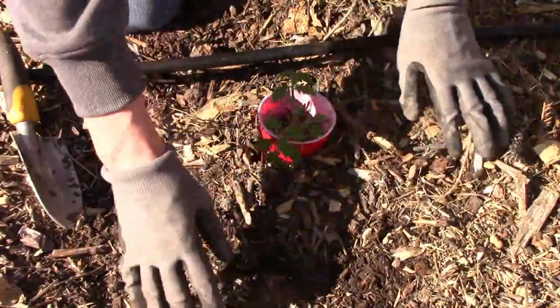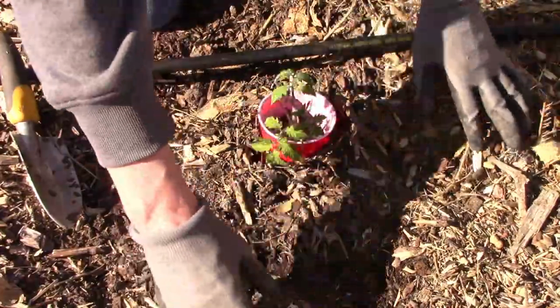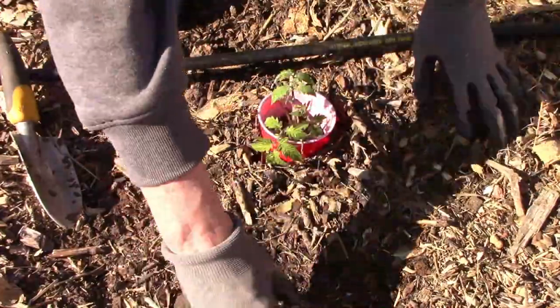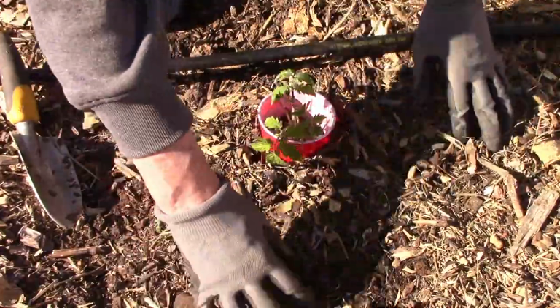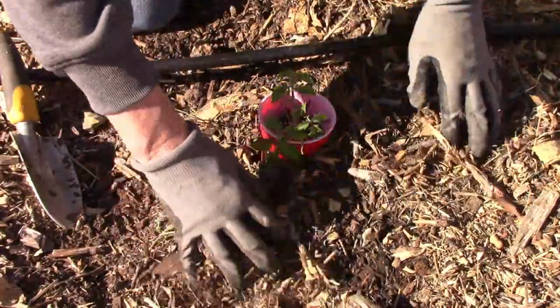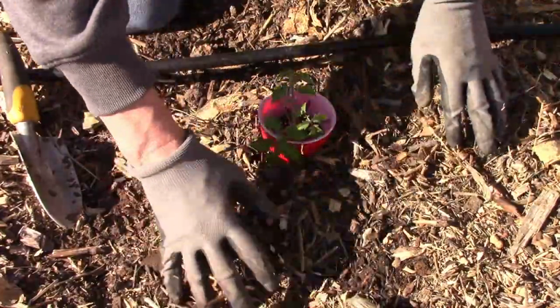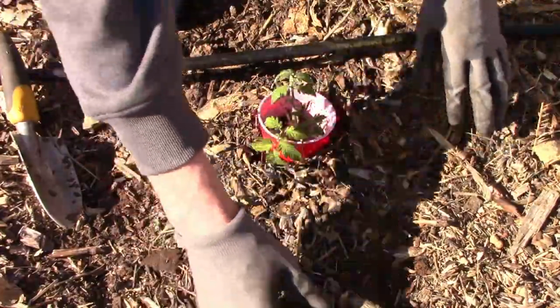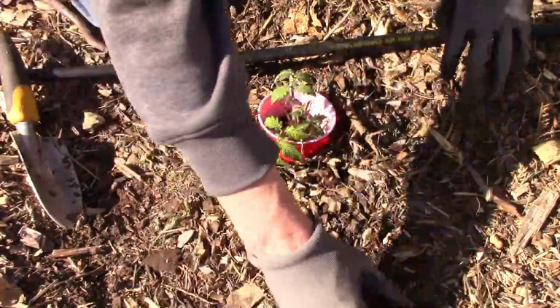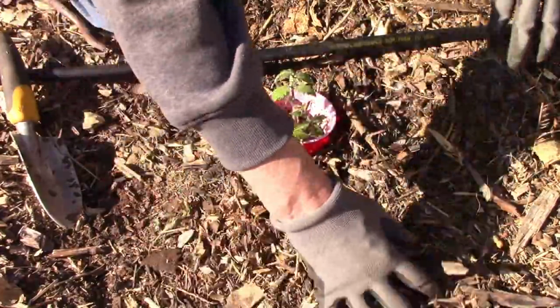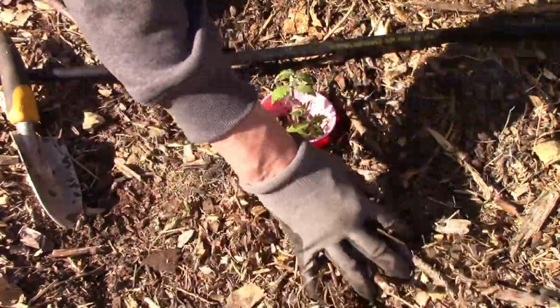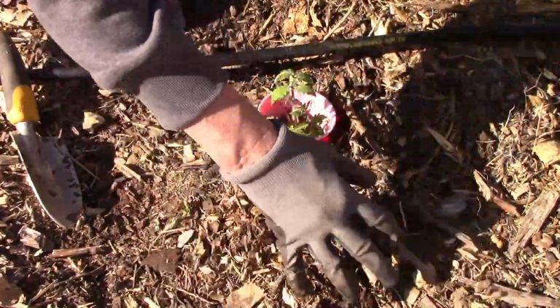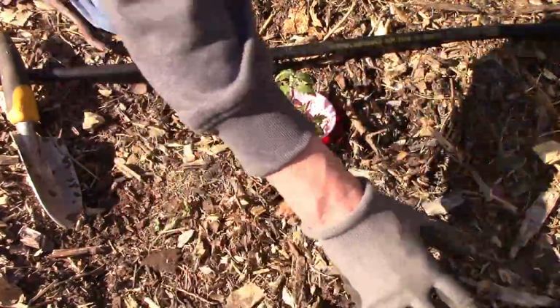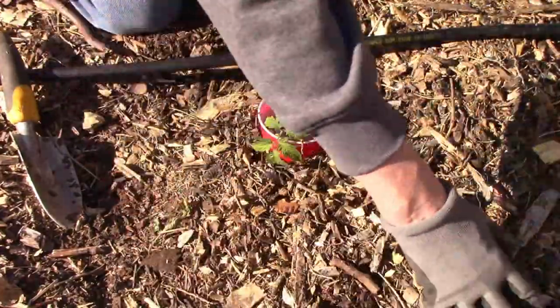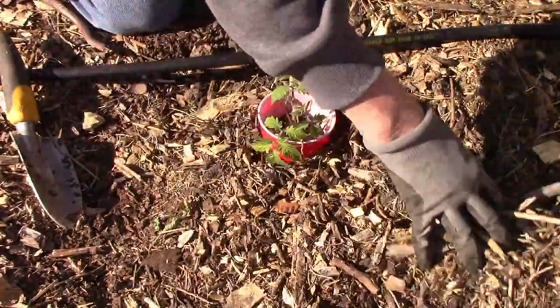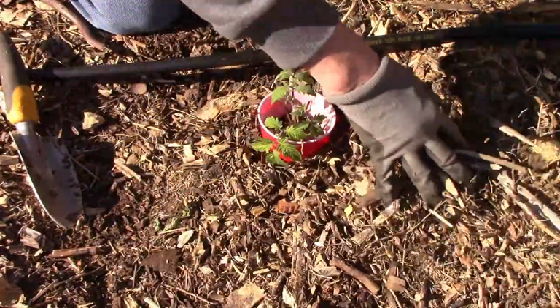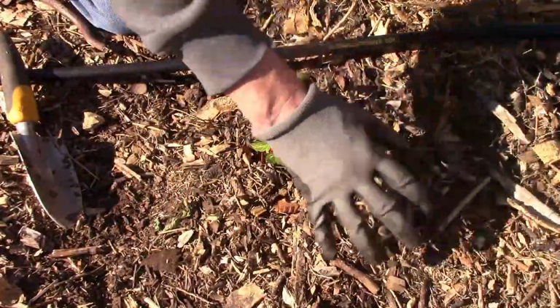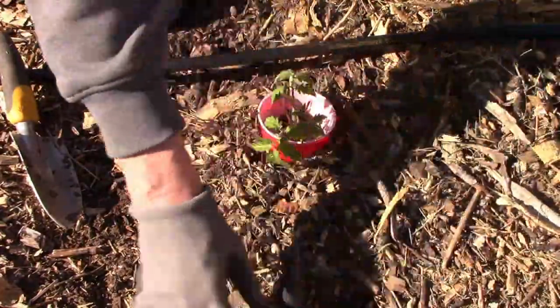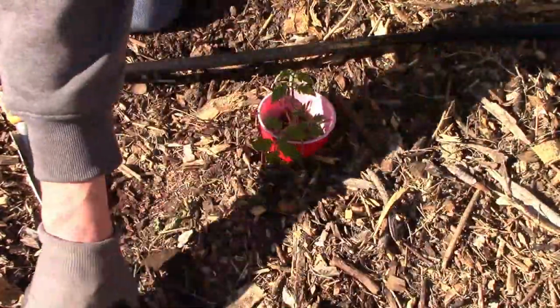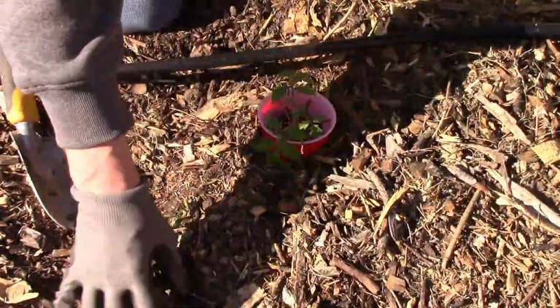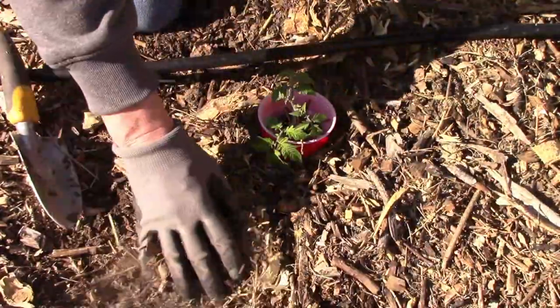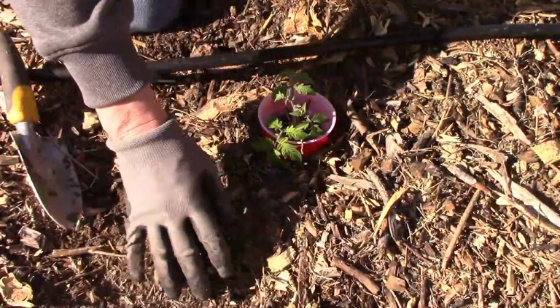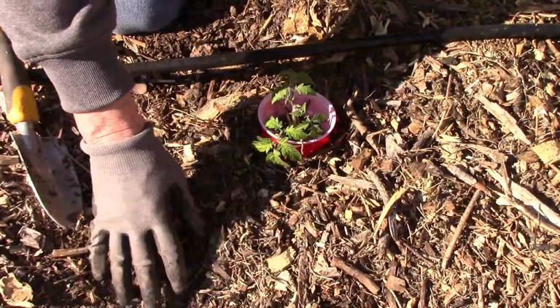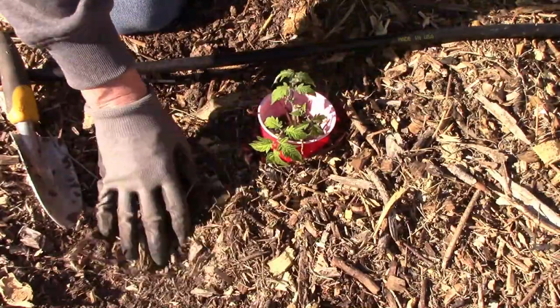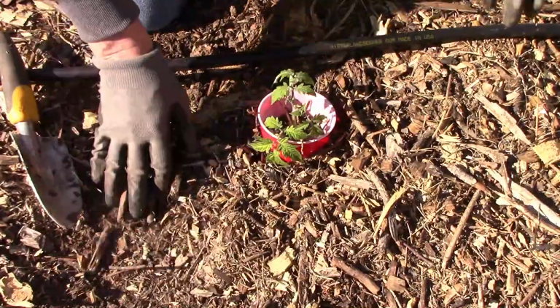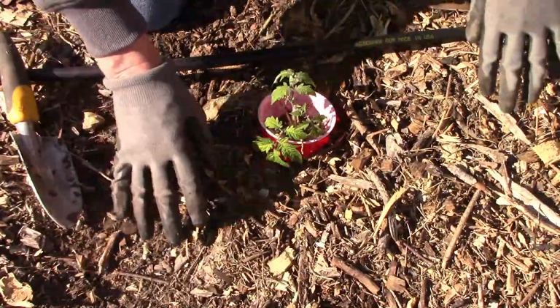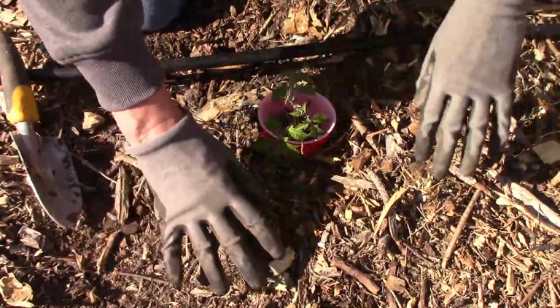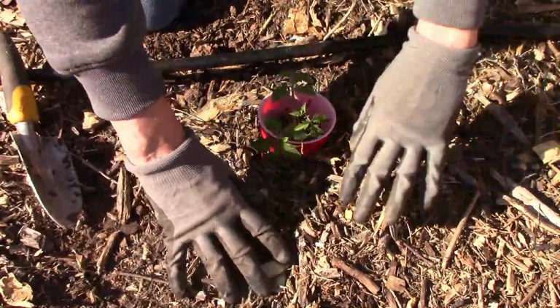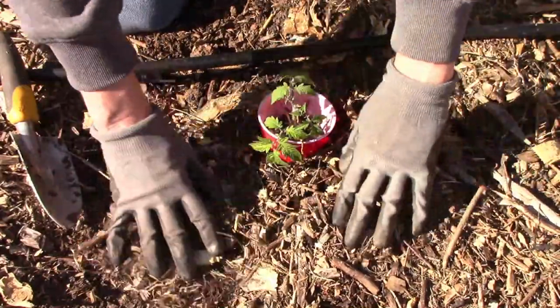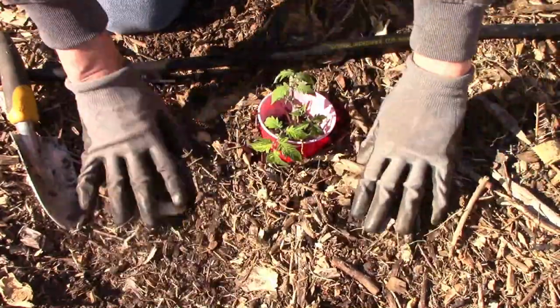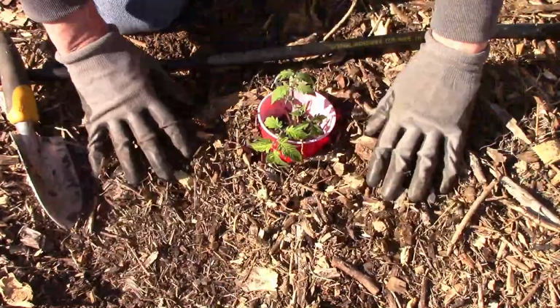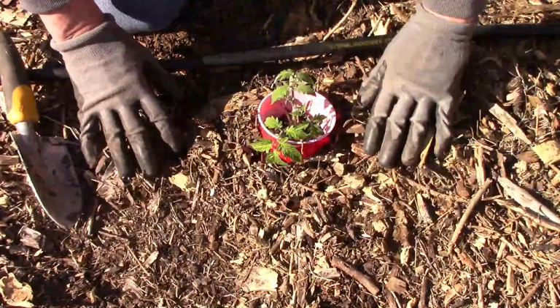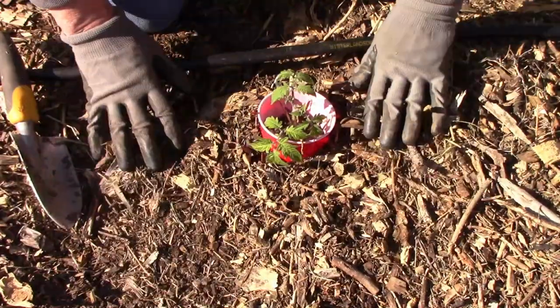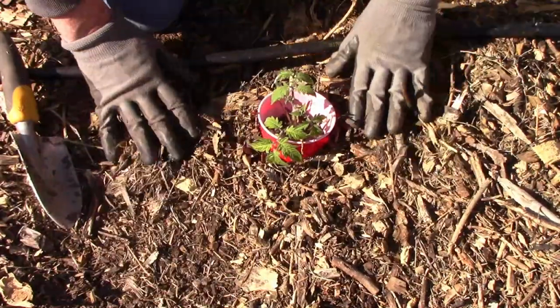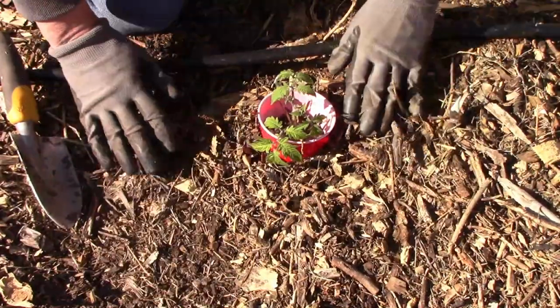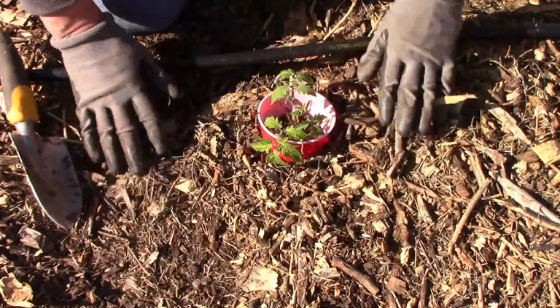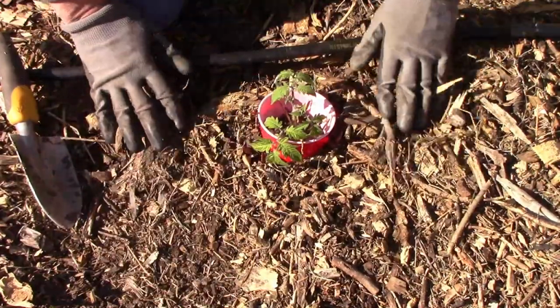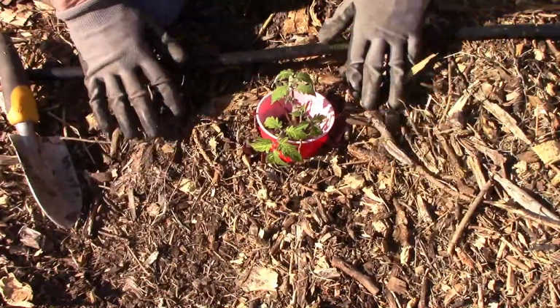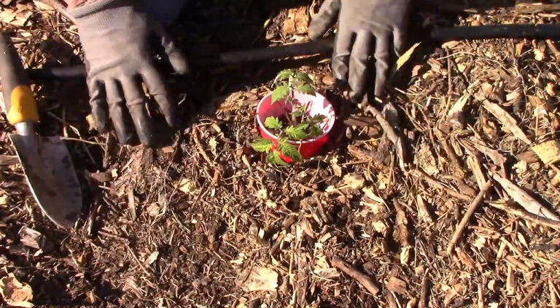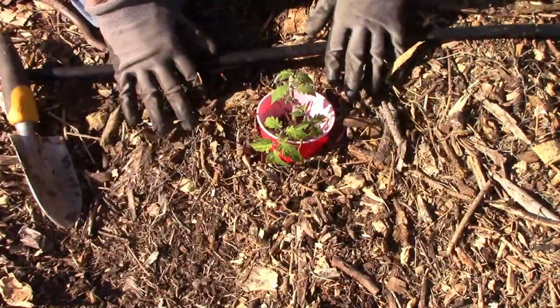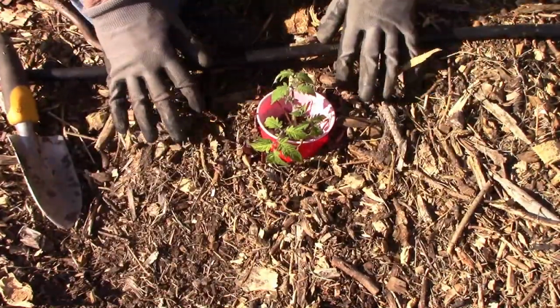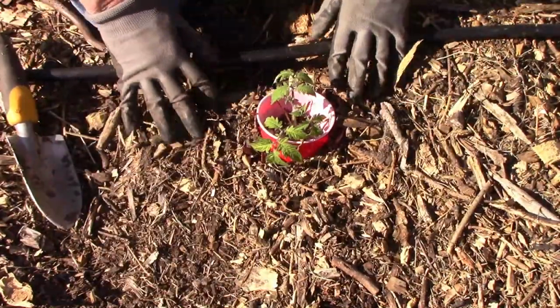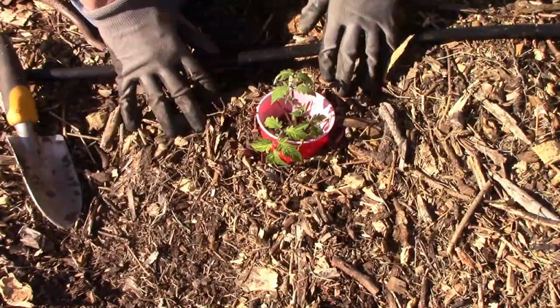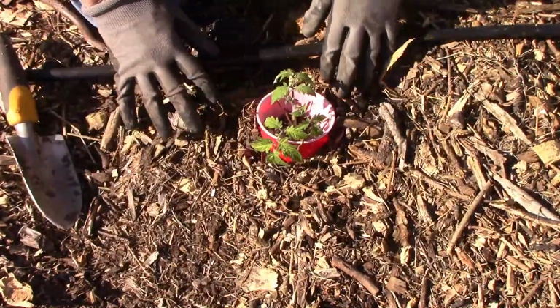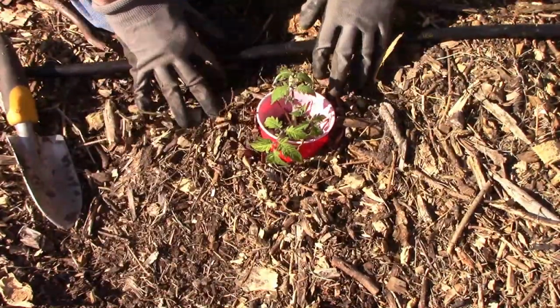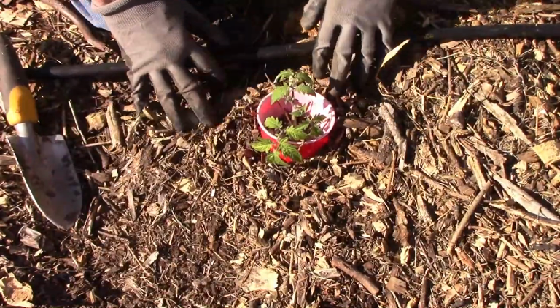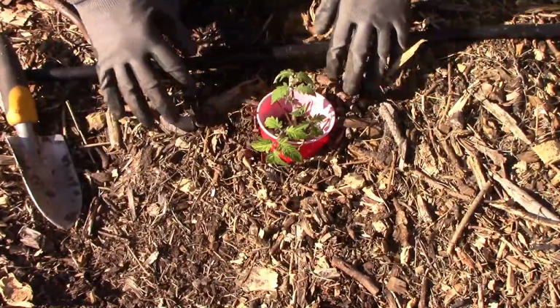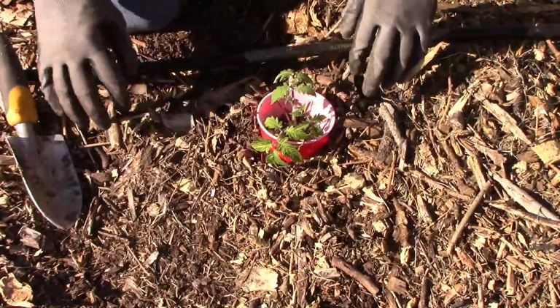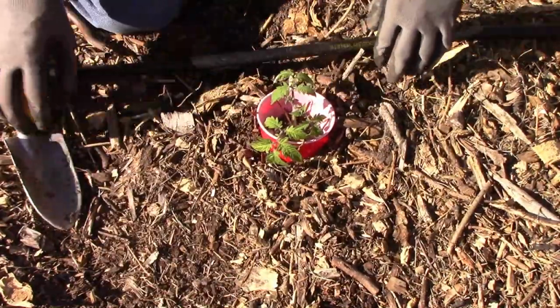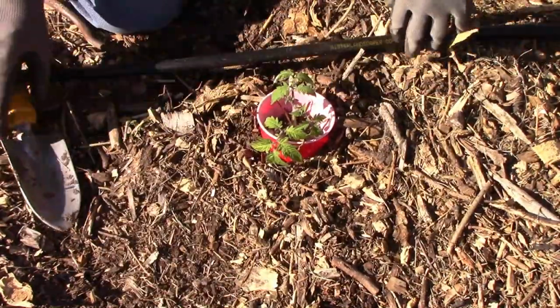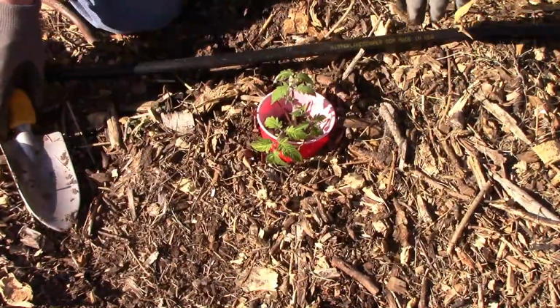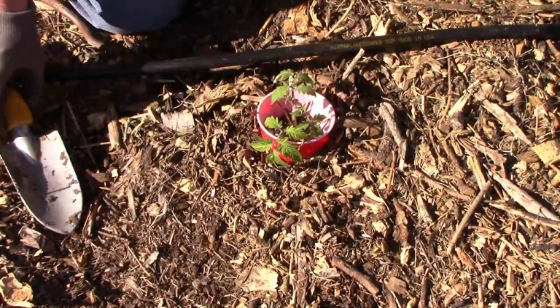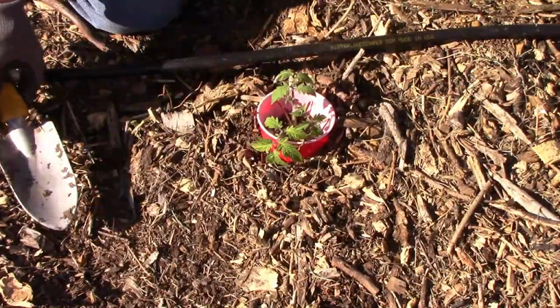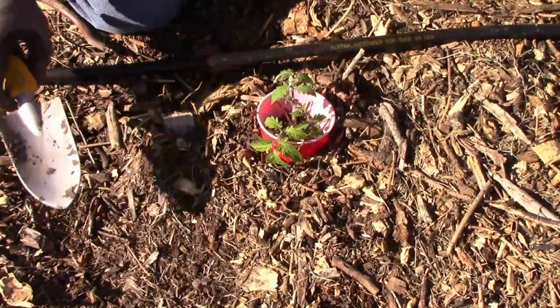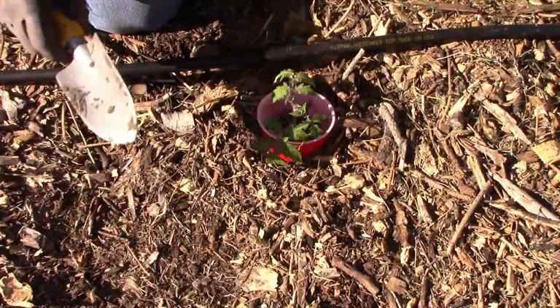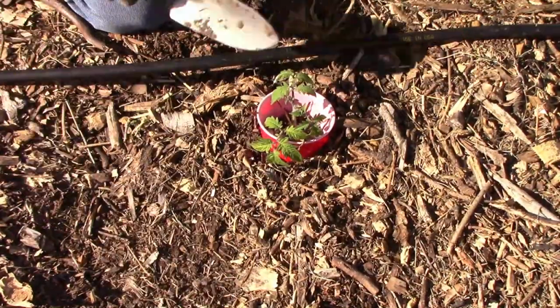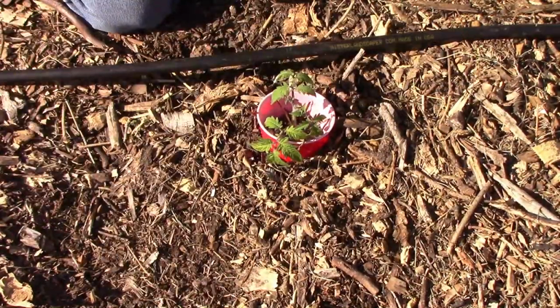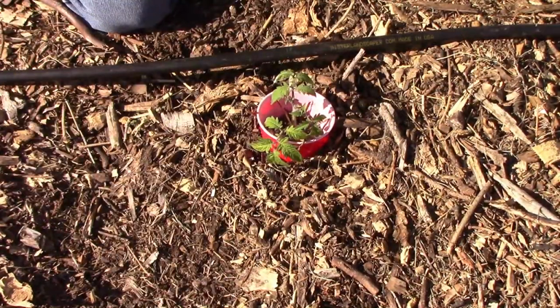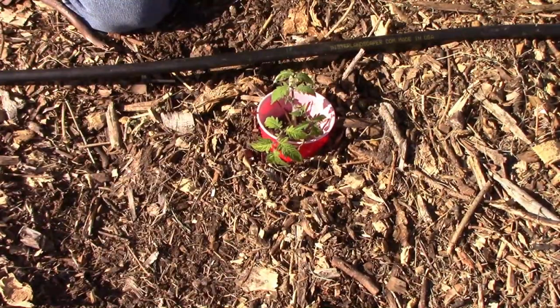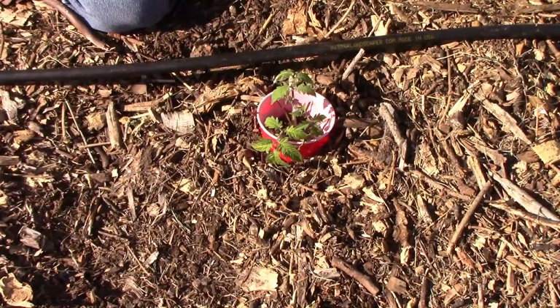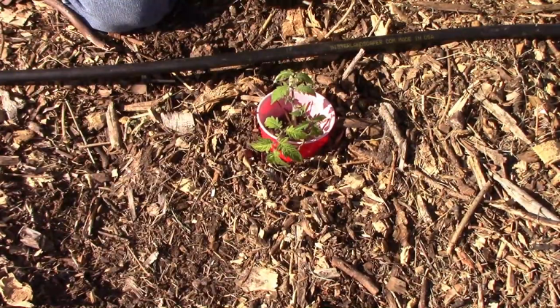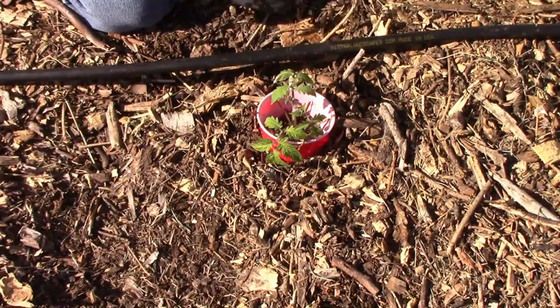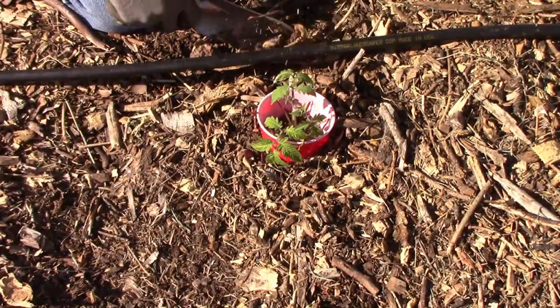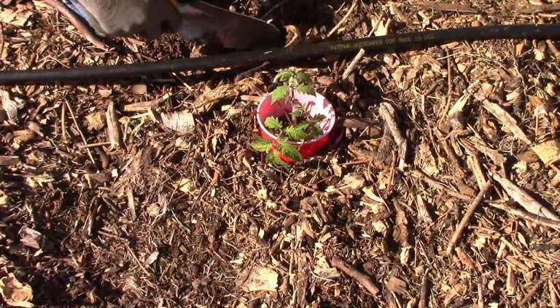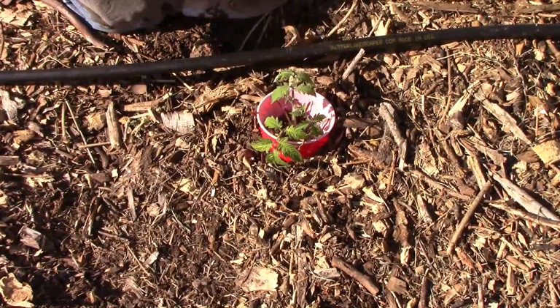Once I have the collars in place and the diatomaceous earth applied, I move some of the chips back in place around the cup.